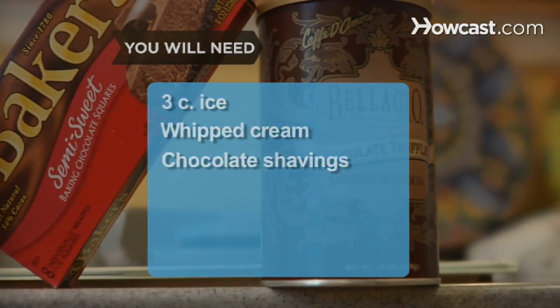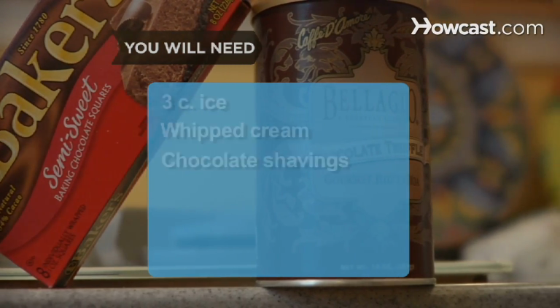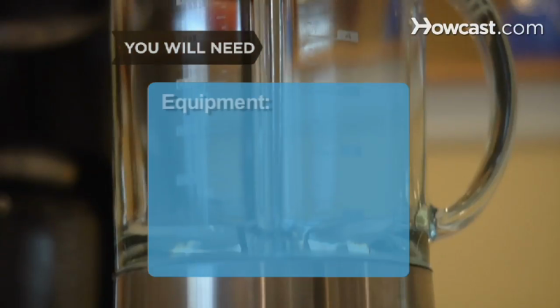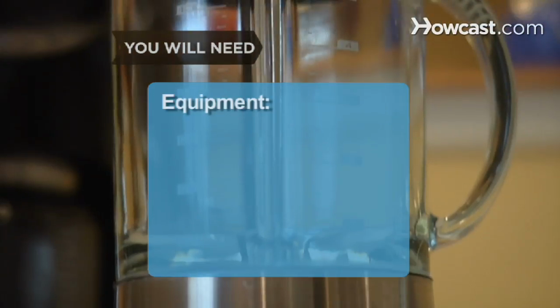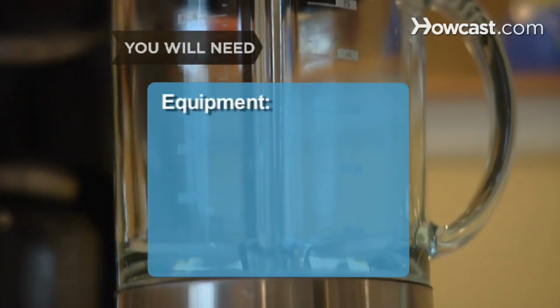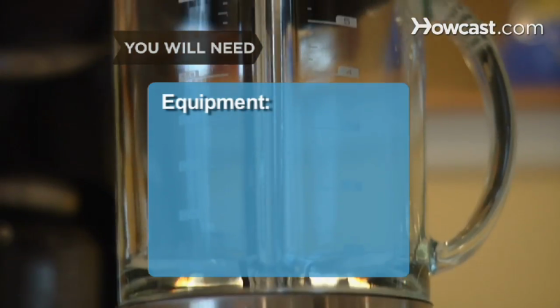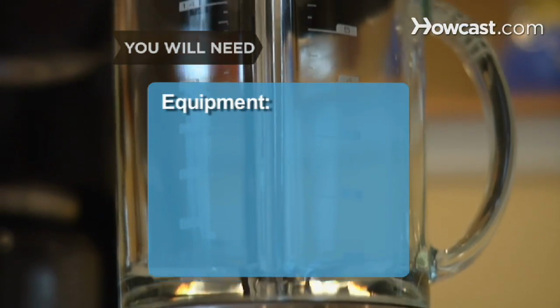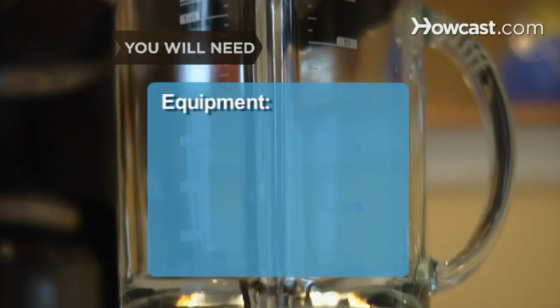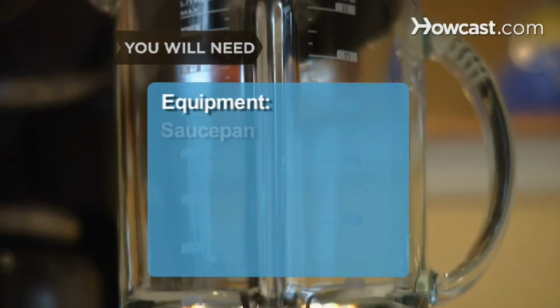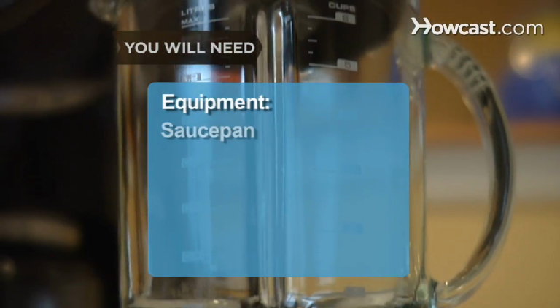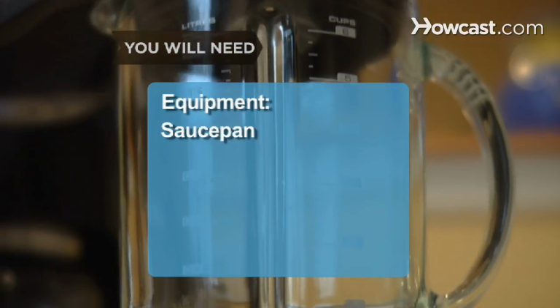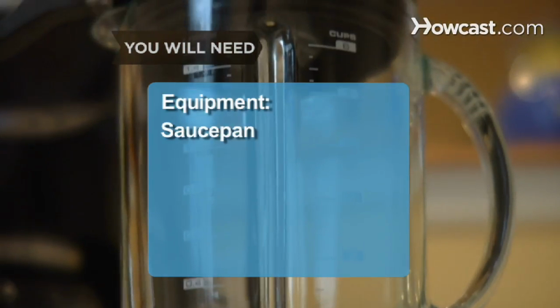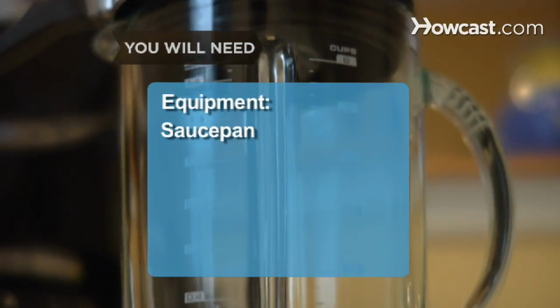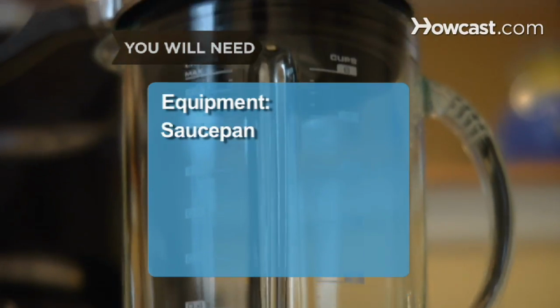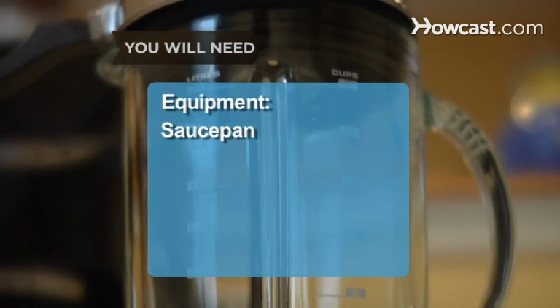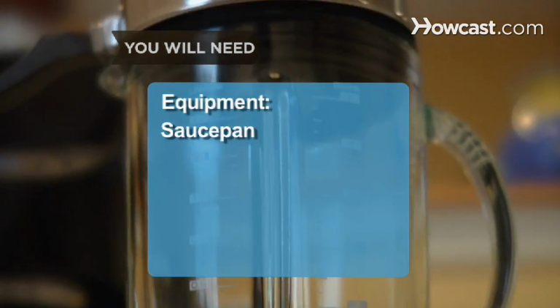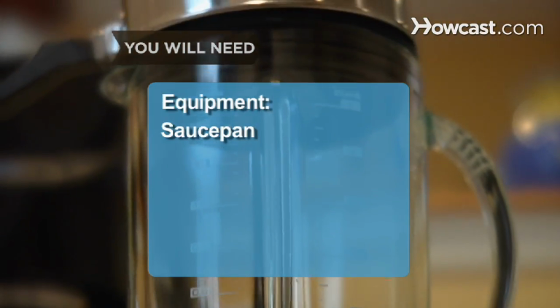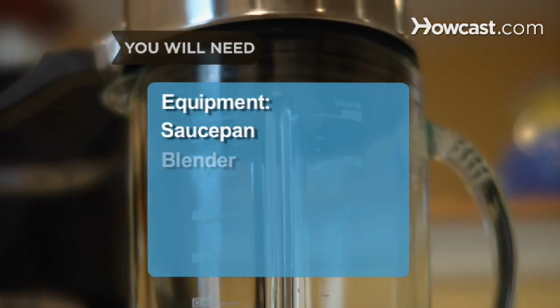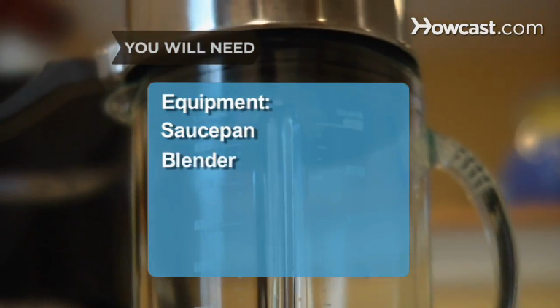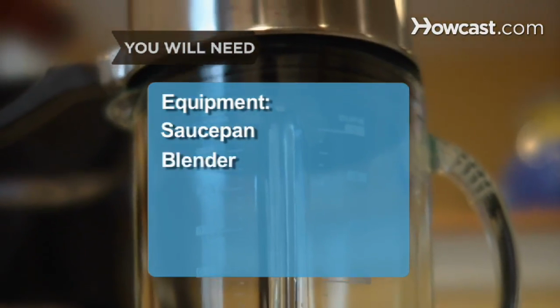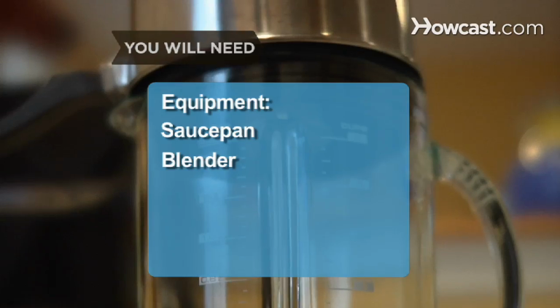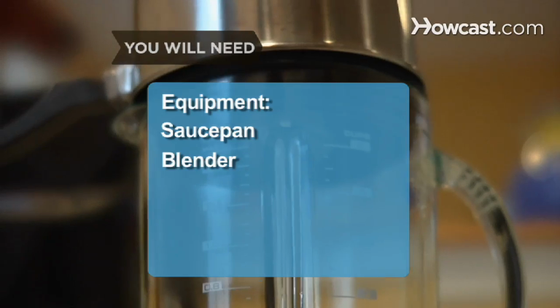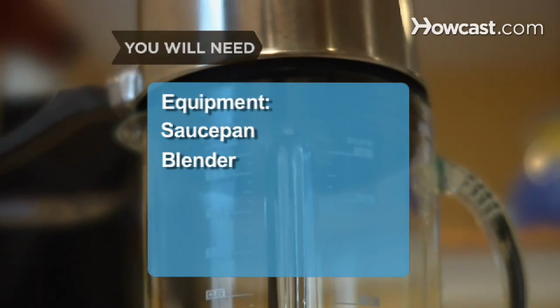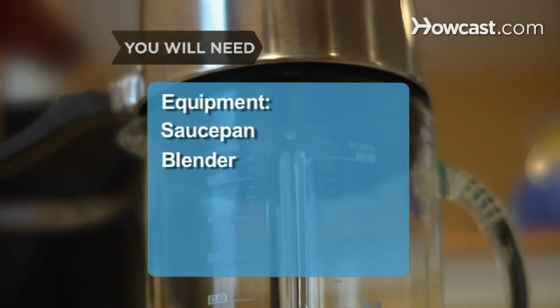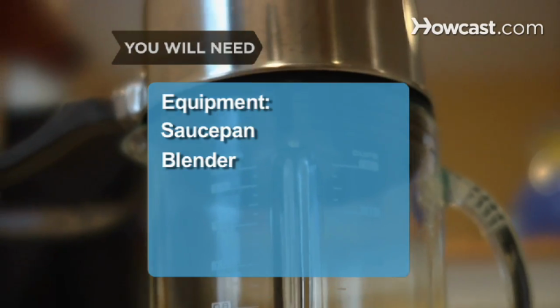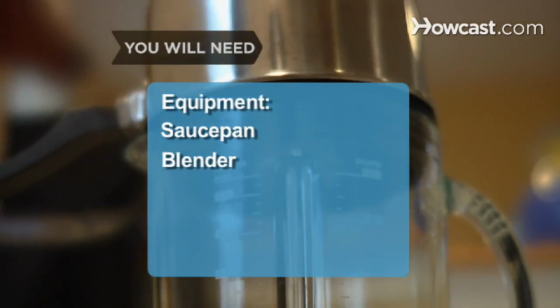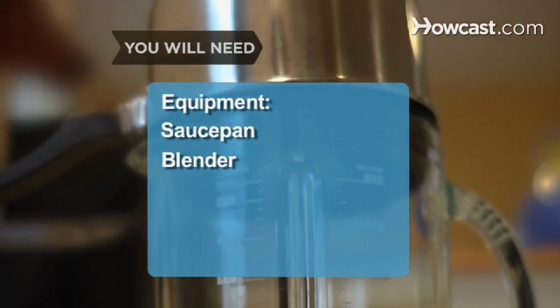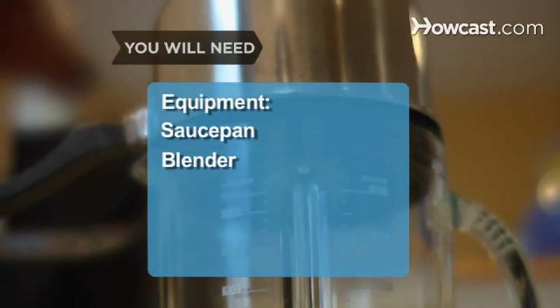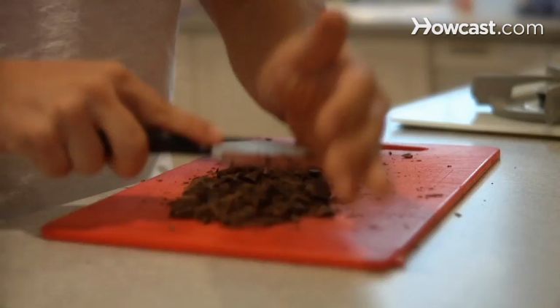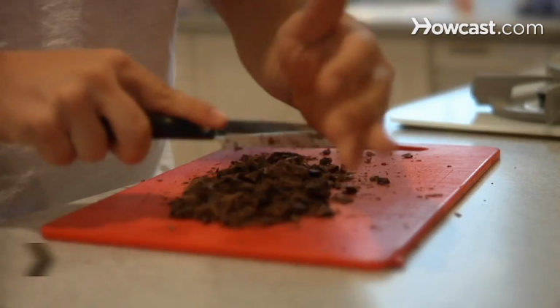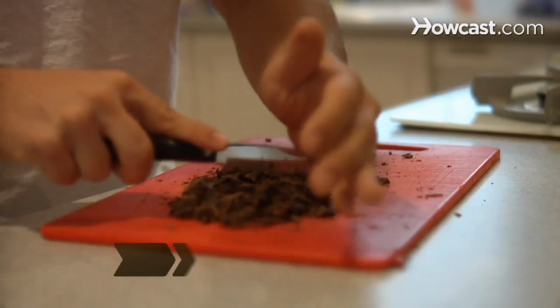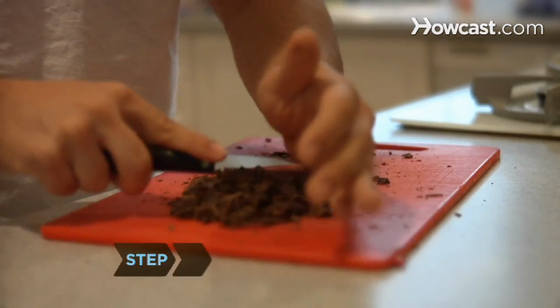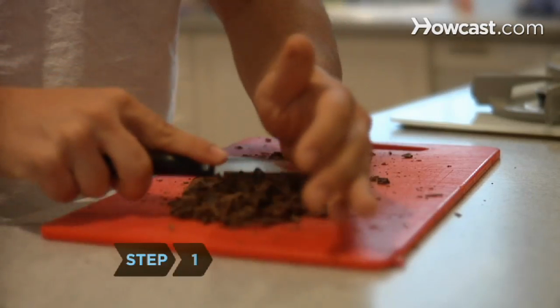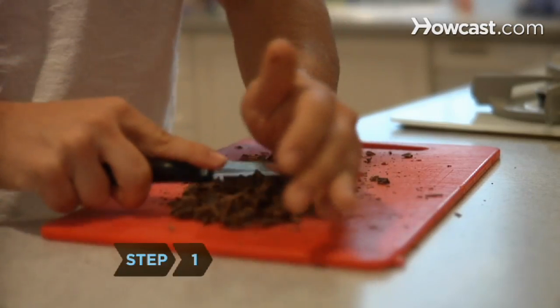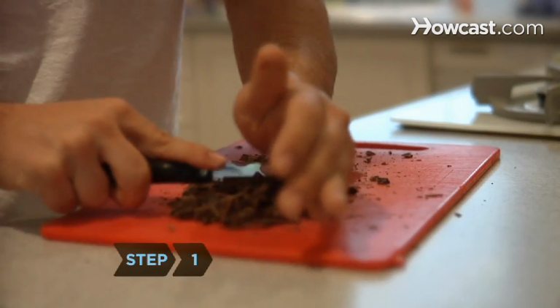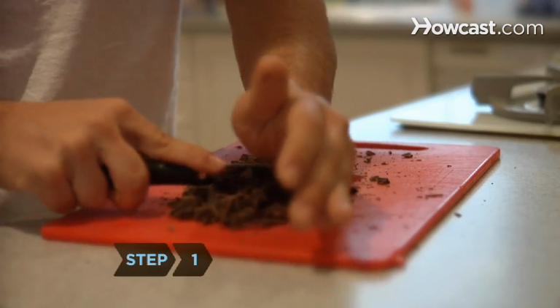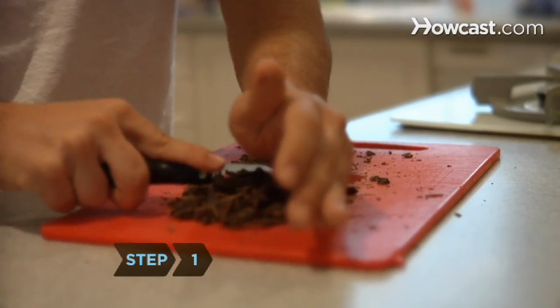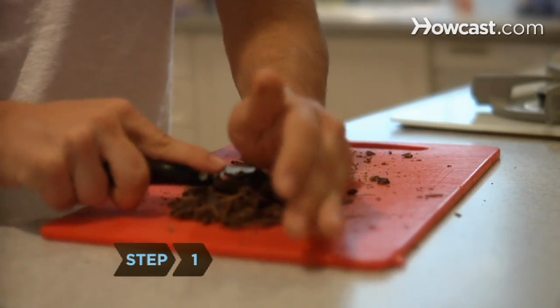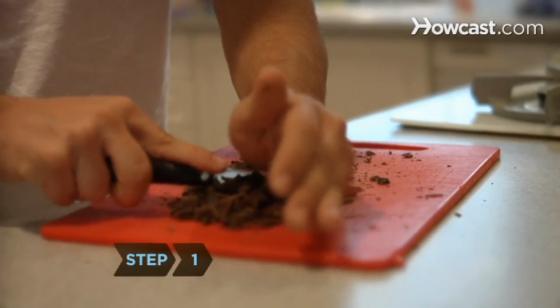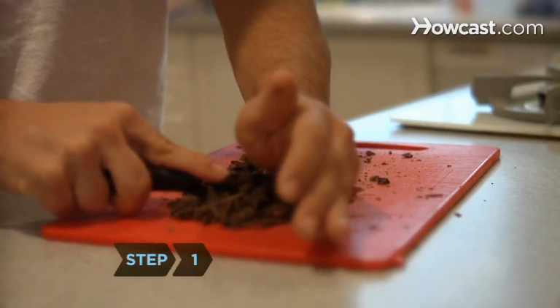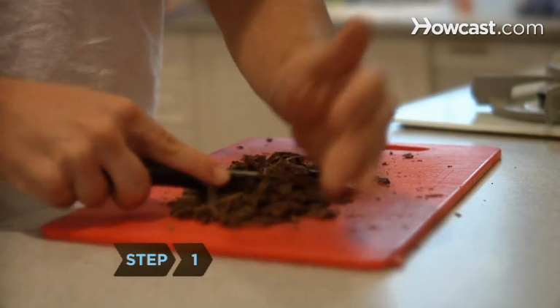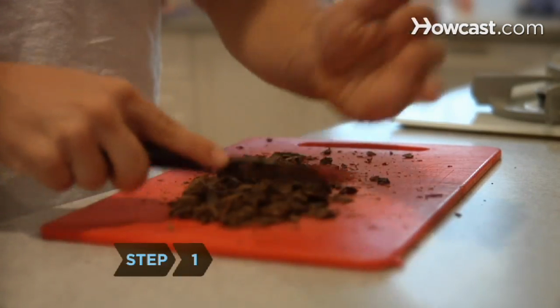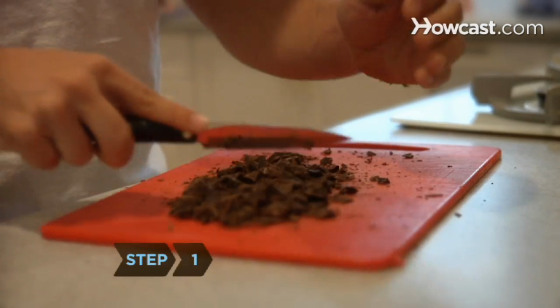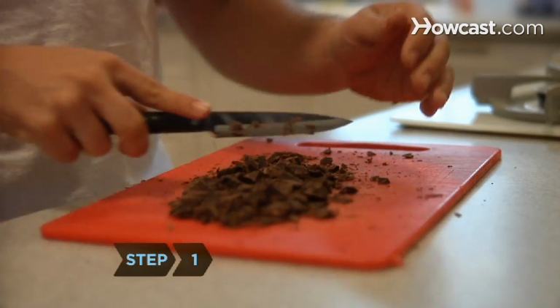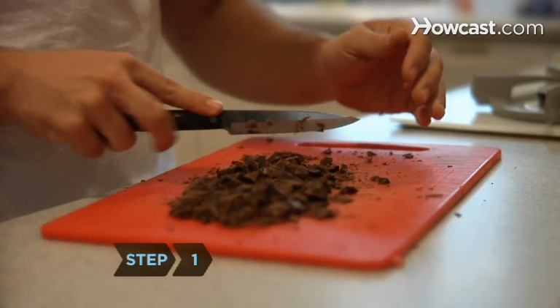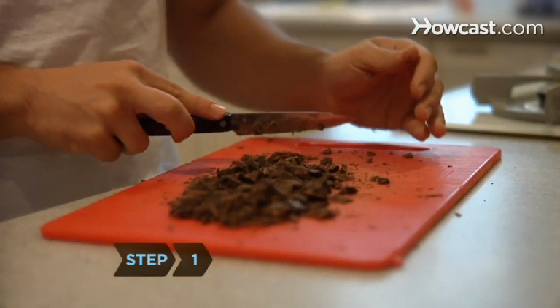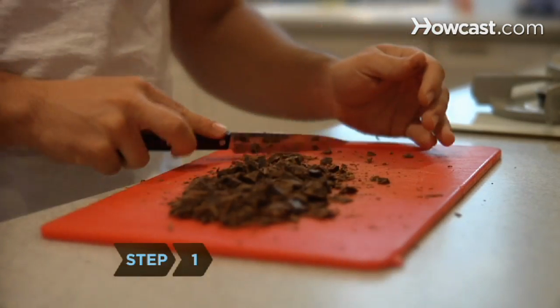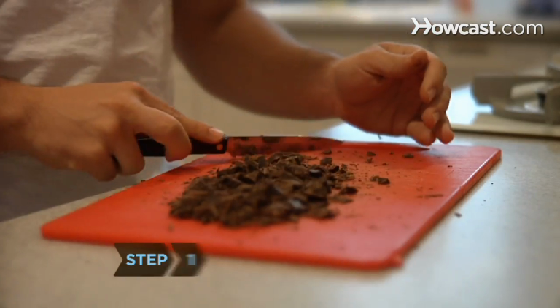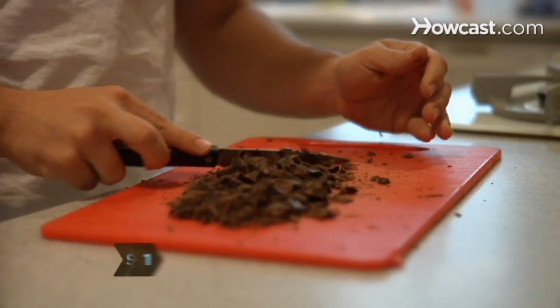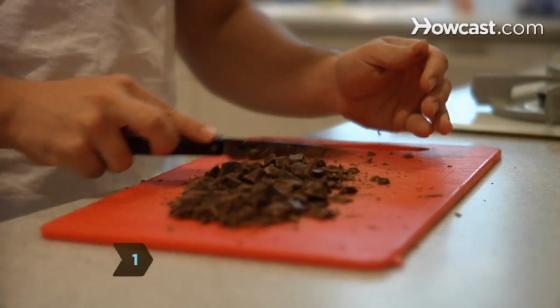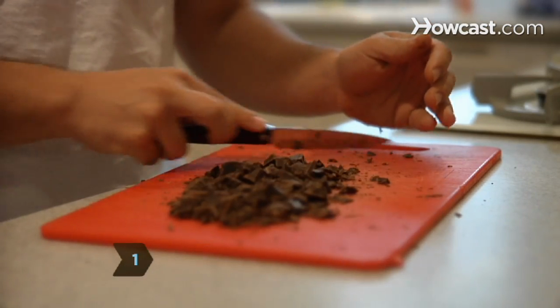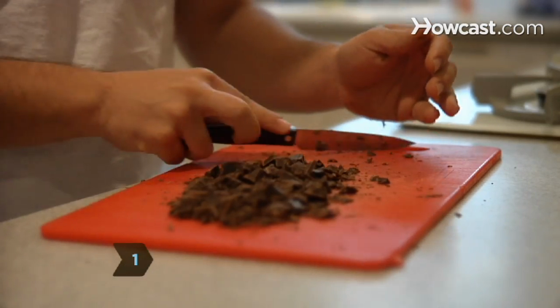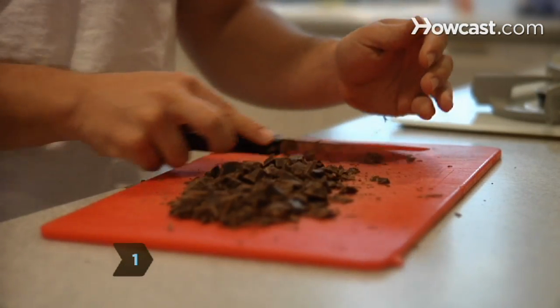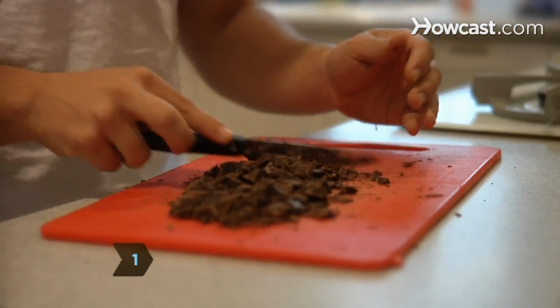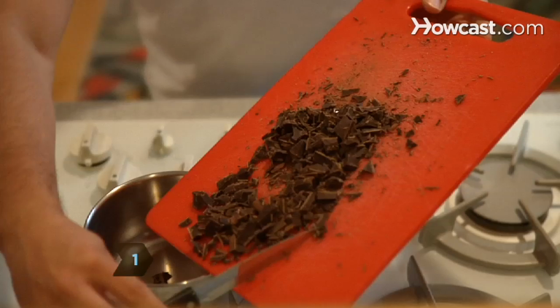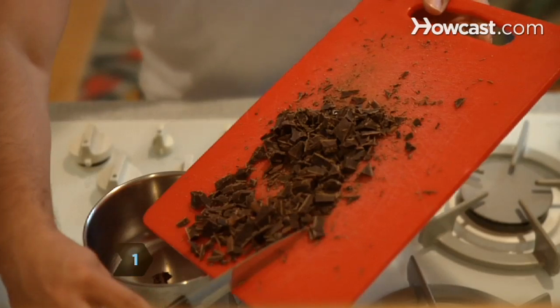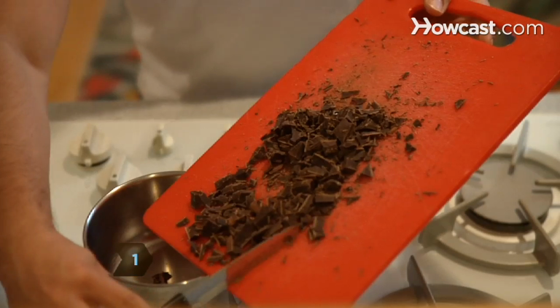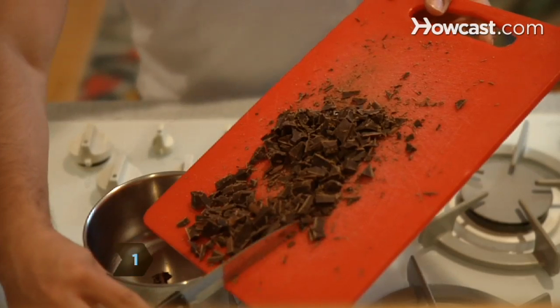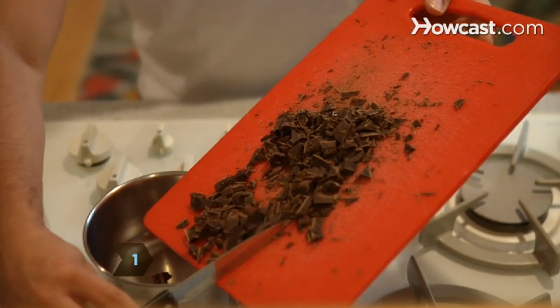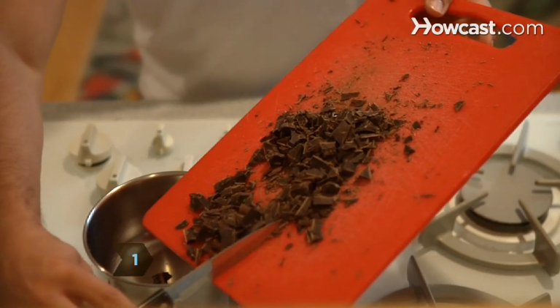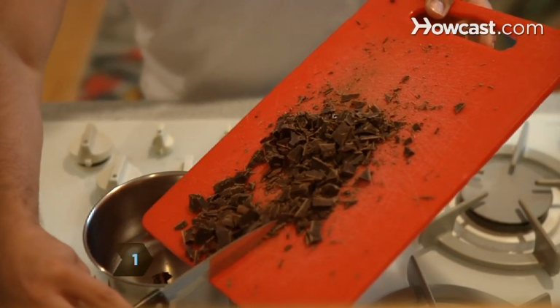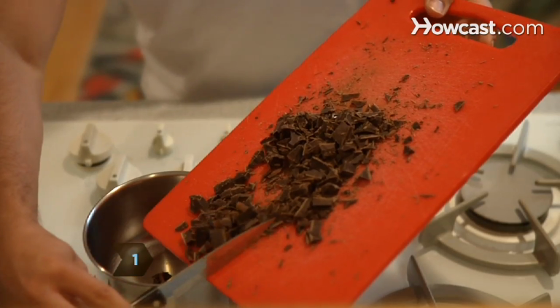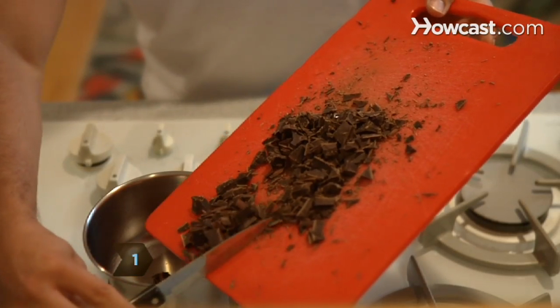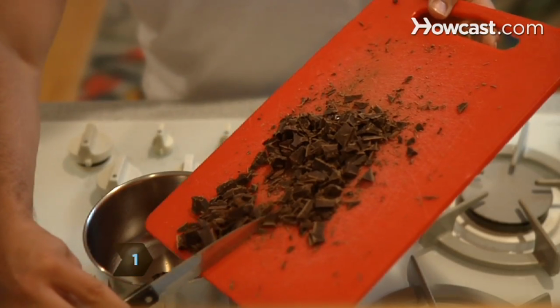Equipment: a saucepan and a blender. Step 1: Chop the chocolate into fine pieces and melt it in the saucepan.